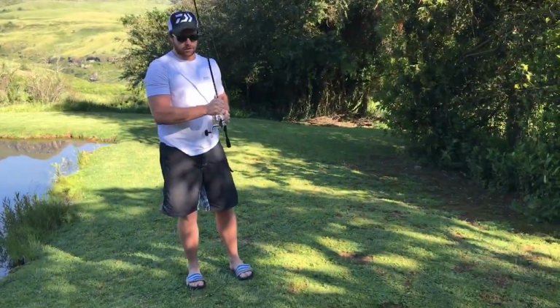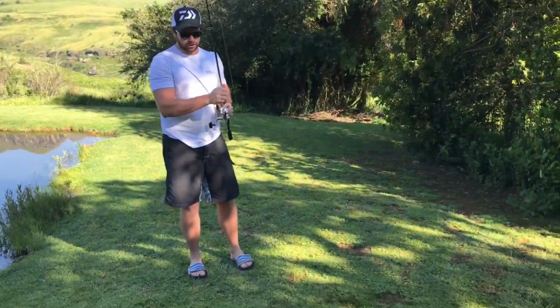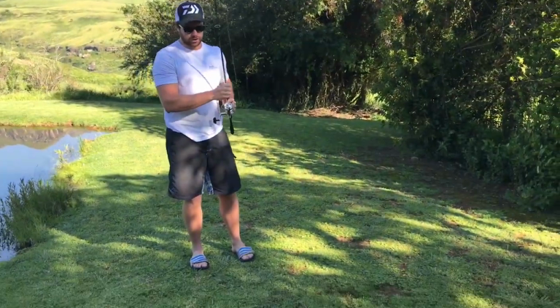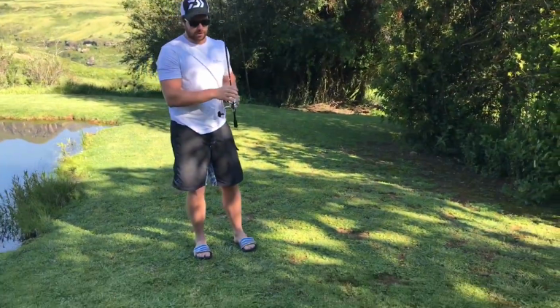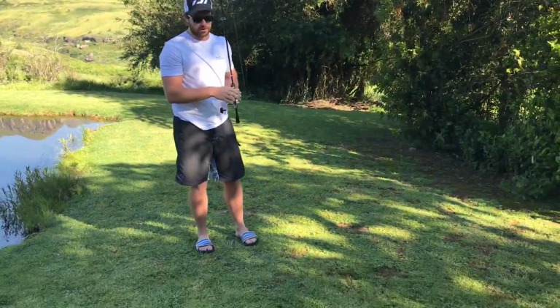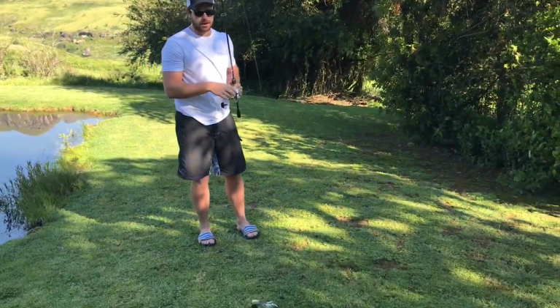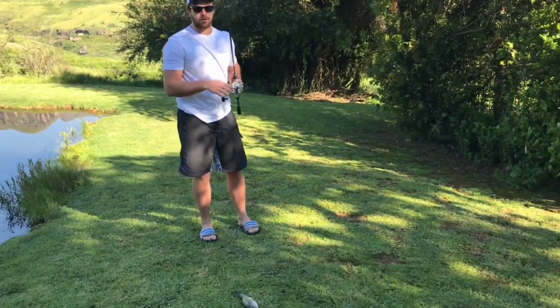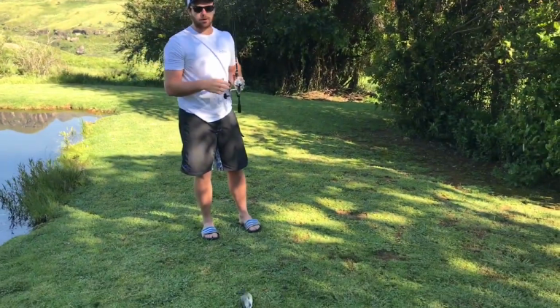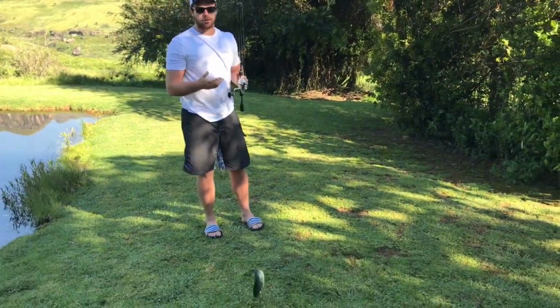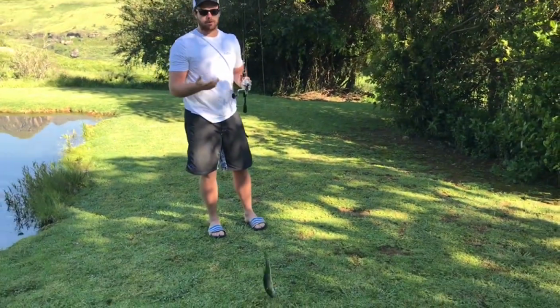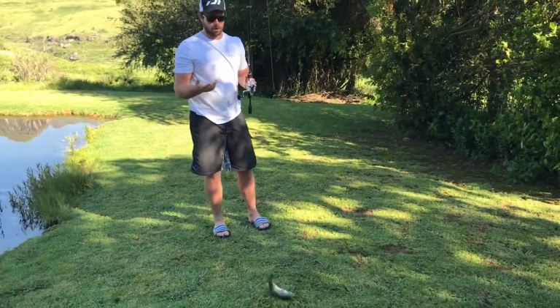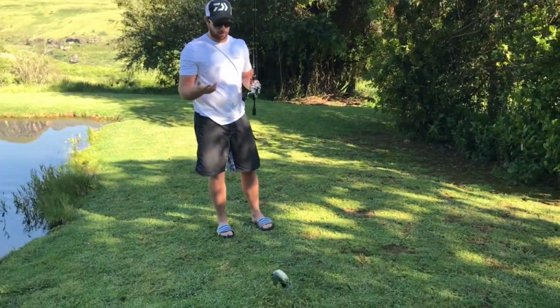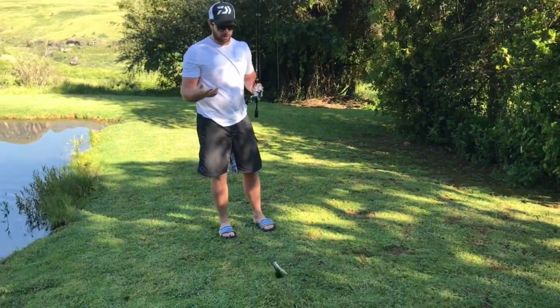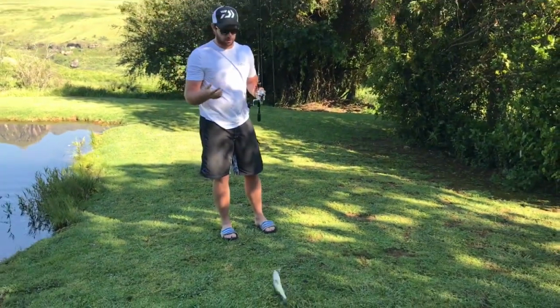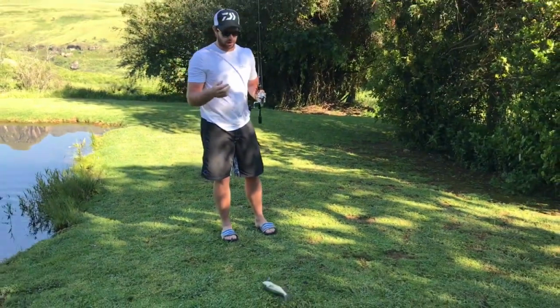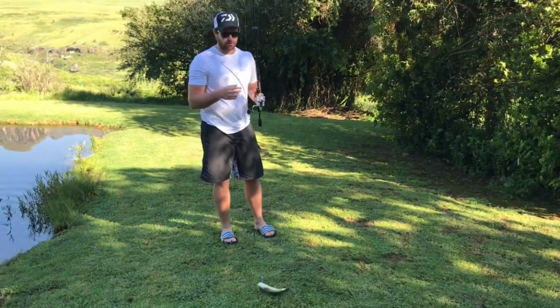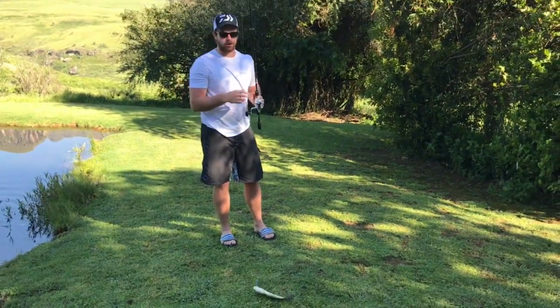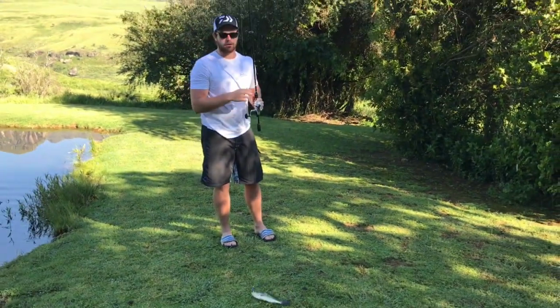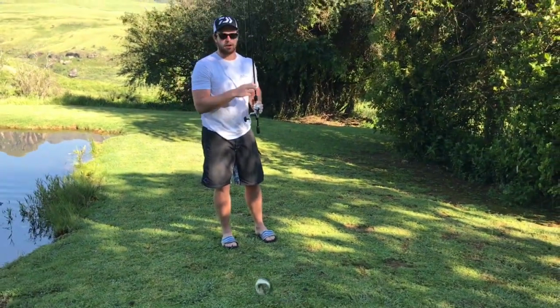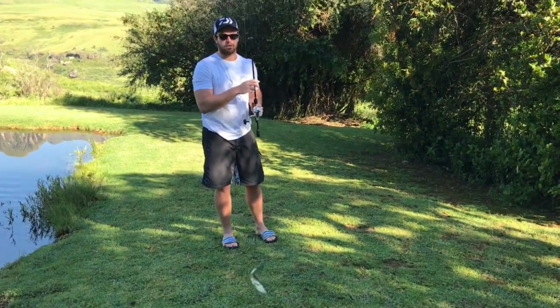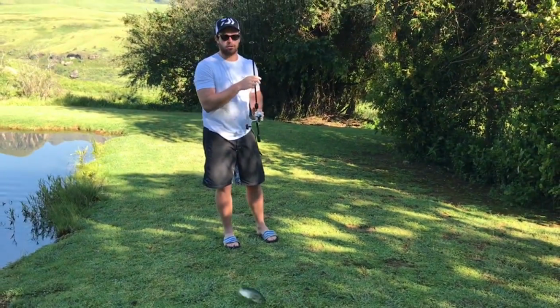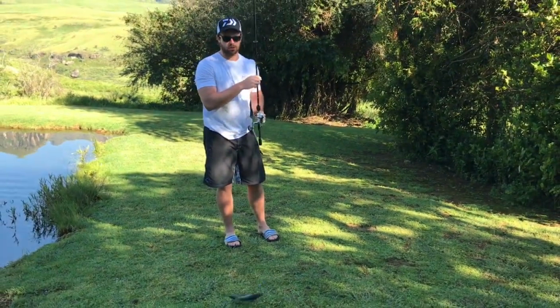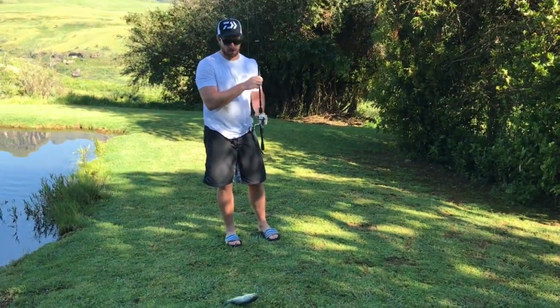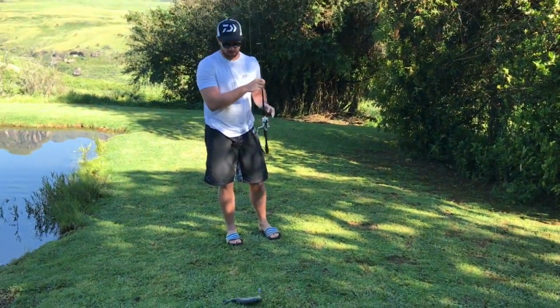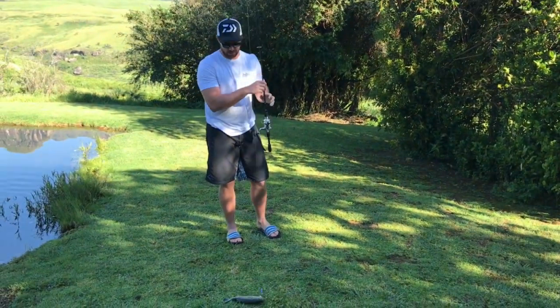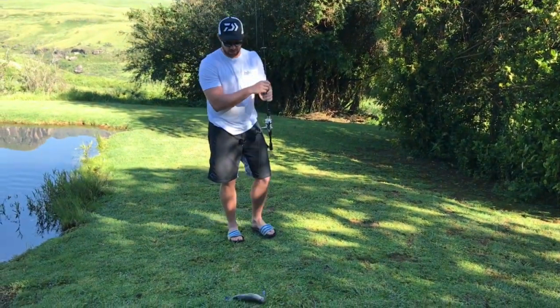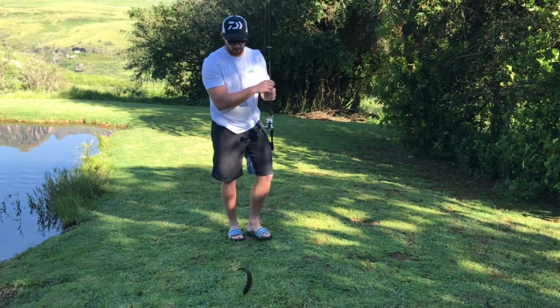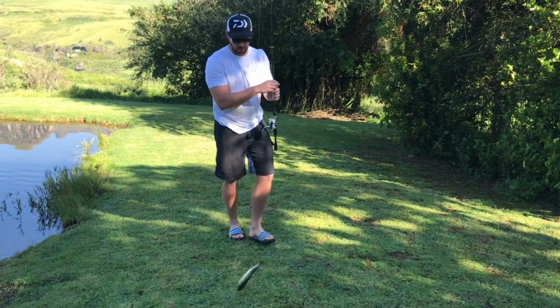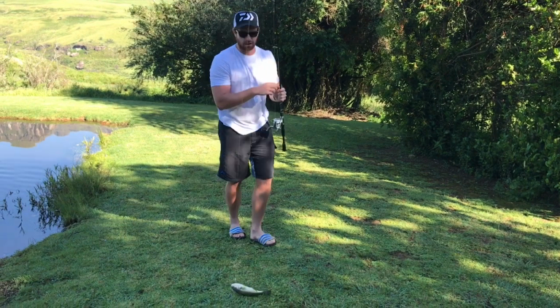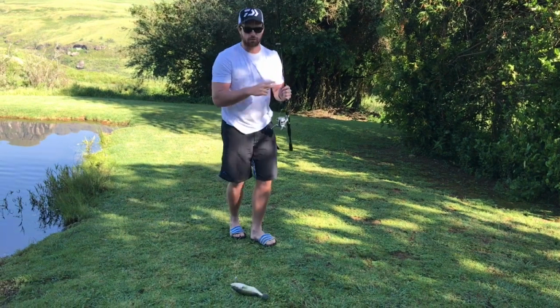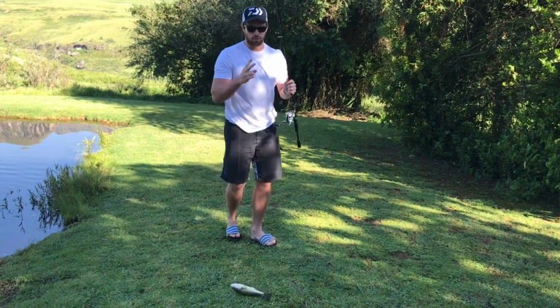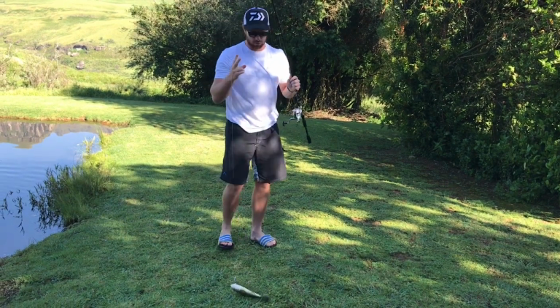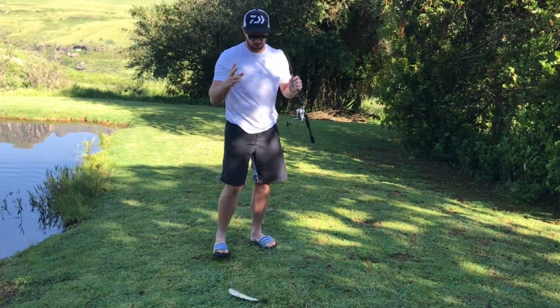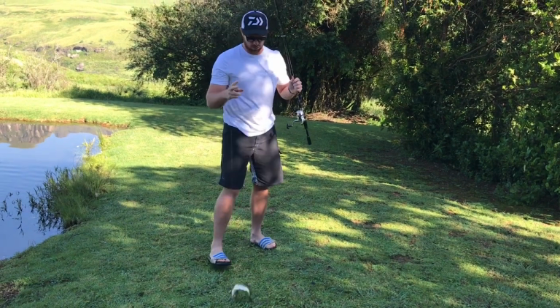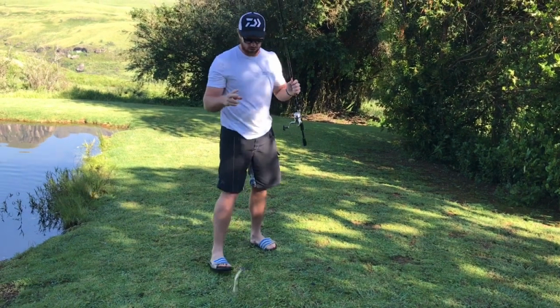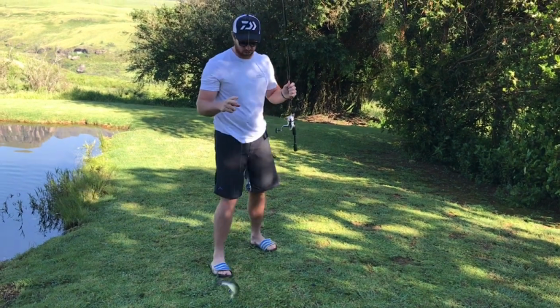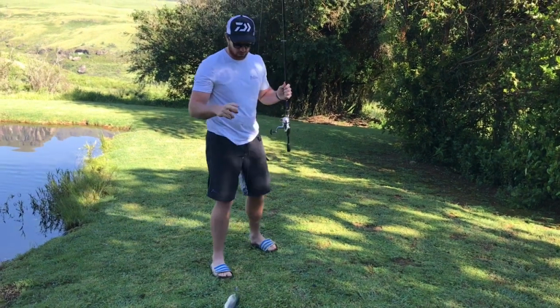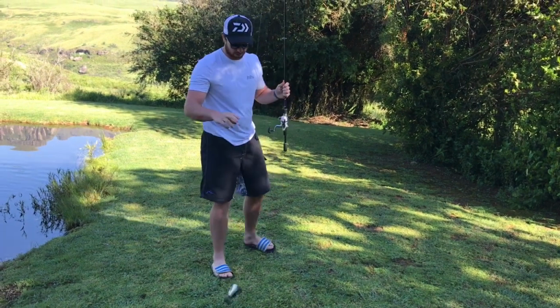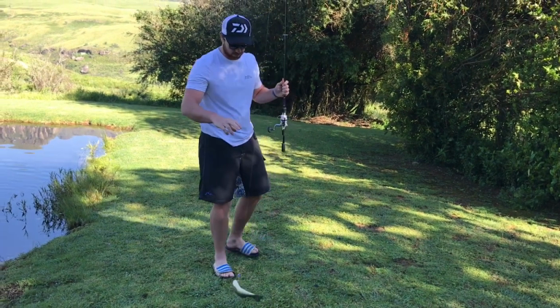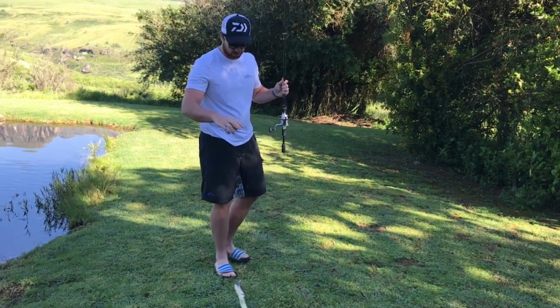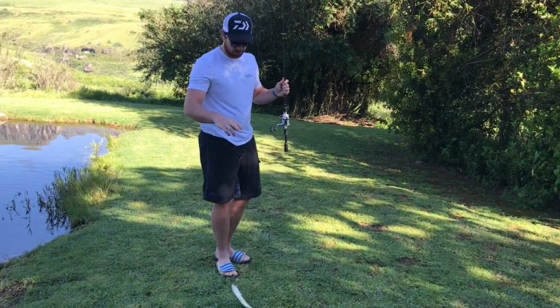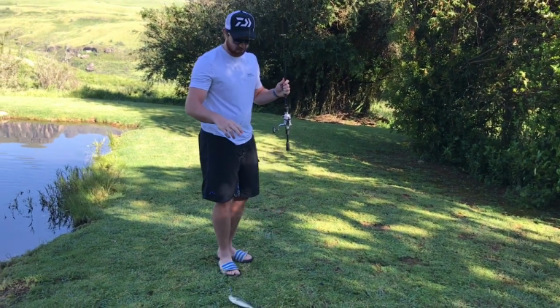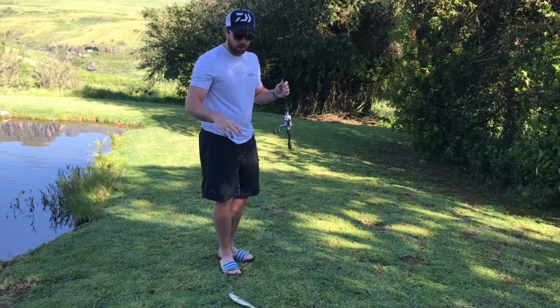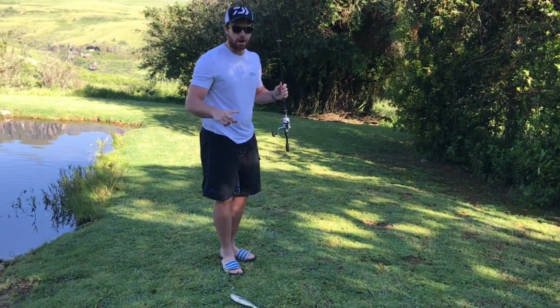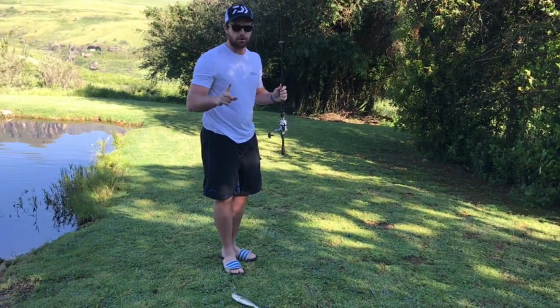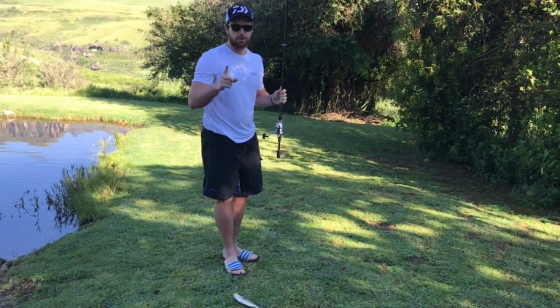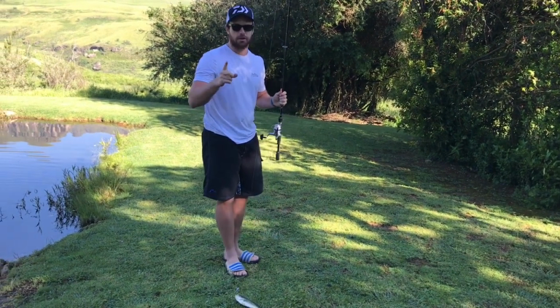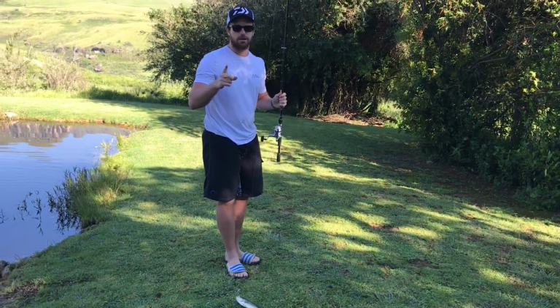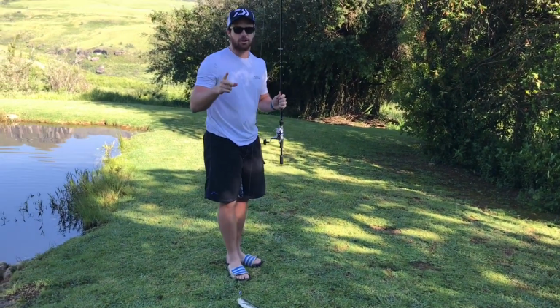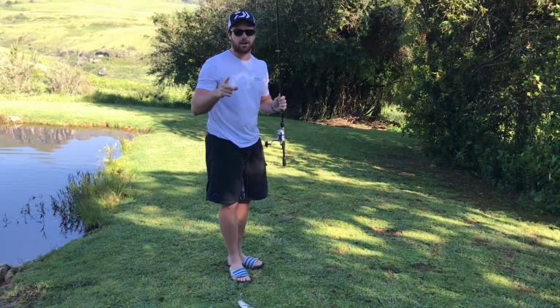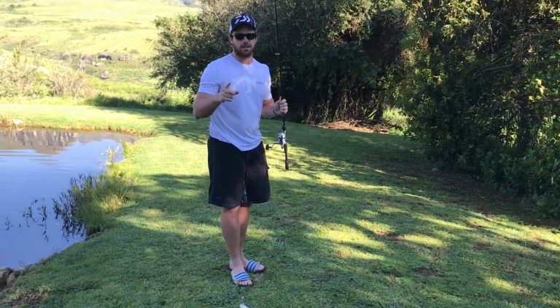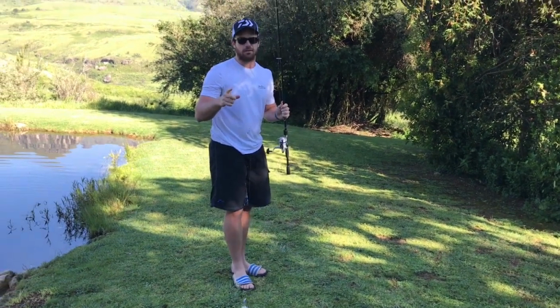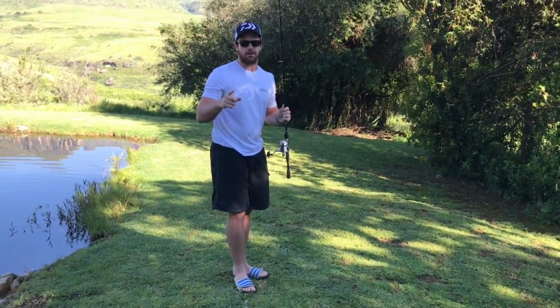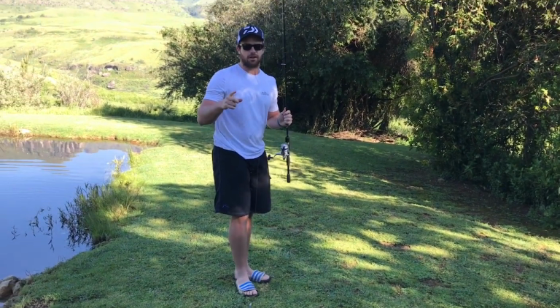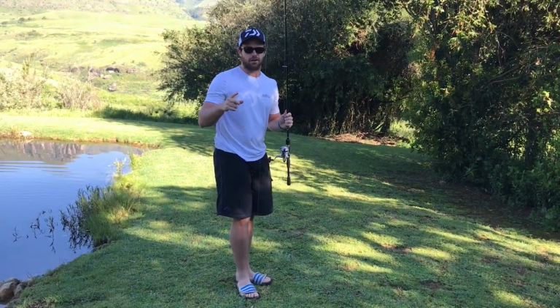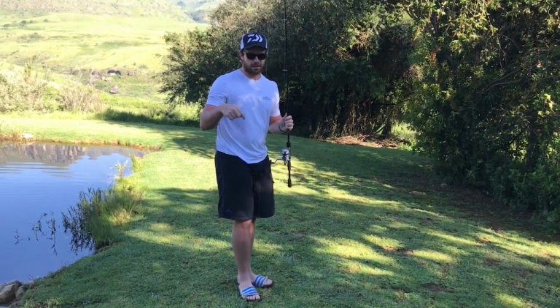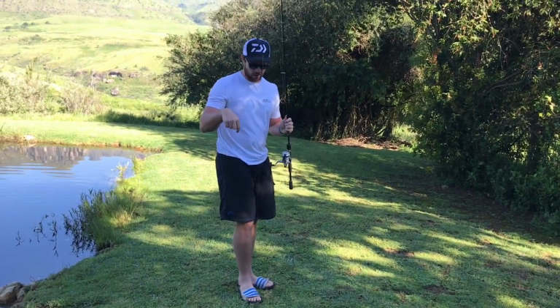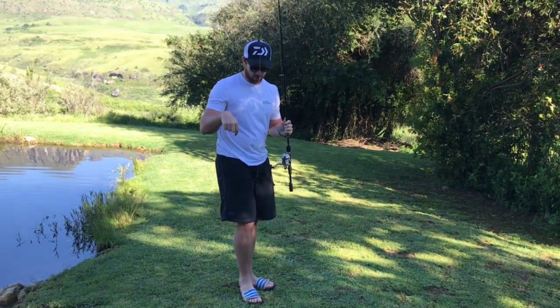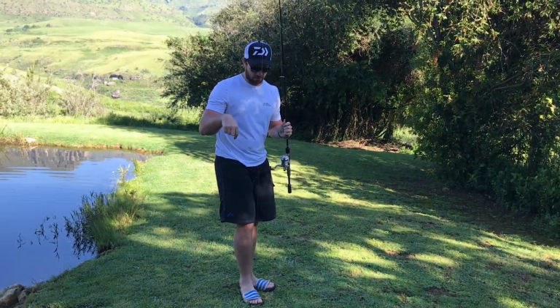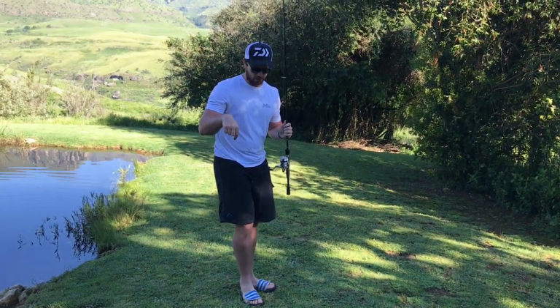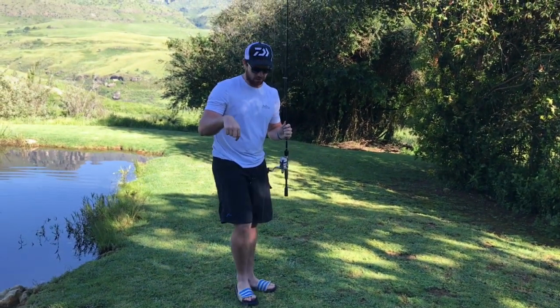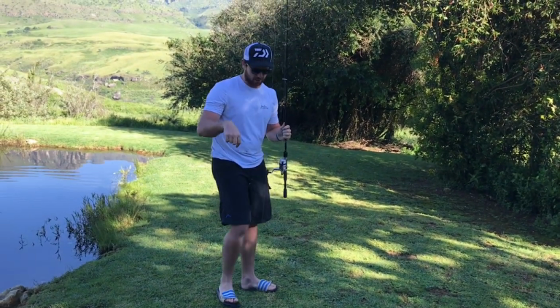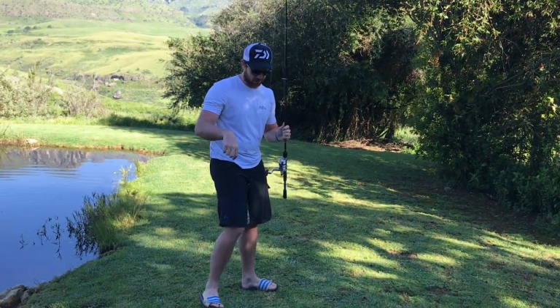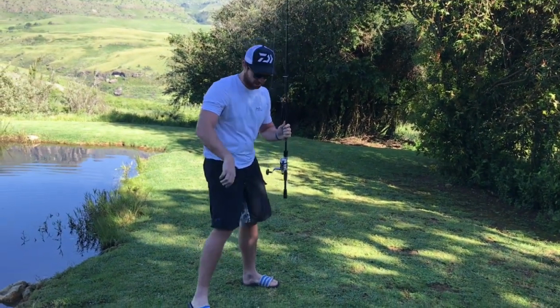Literally my second one with the homemade lure — I've cast that two times and I've caught two. I recommend checking out that video and see how you make one of these.